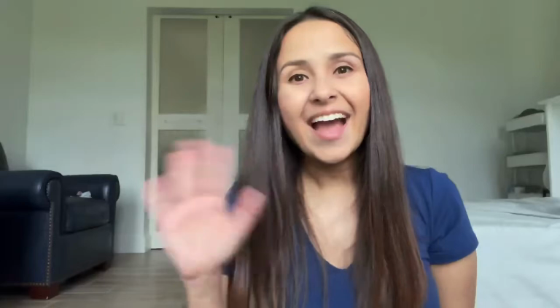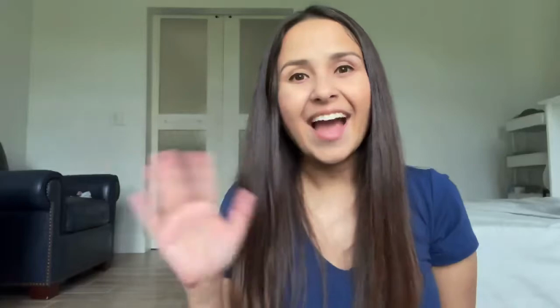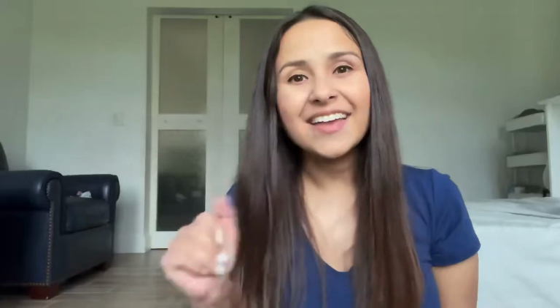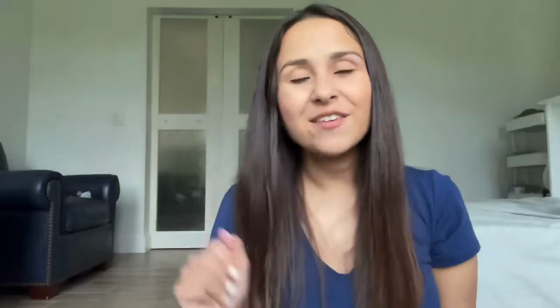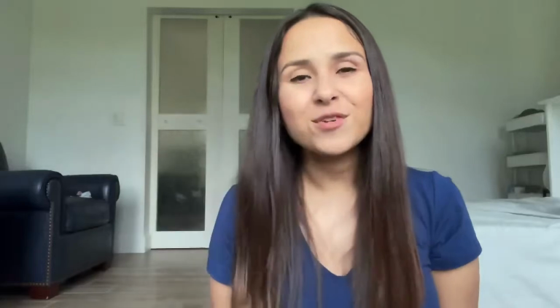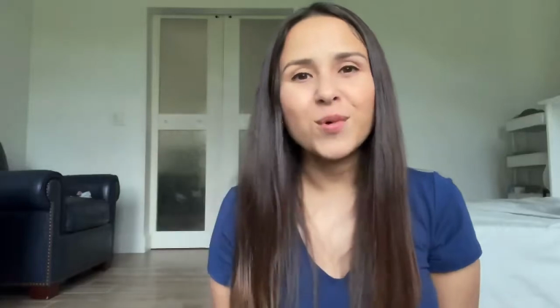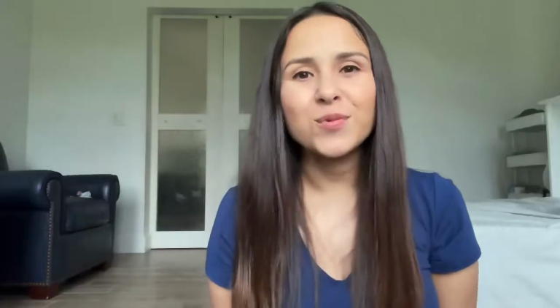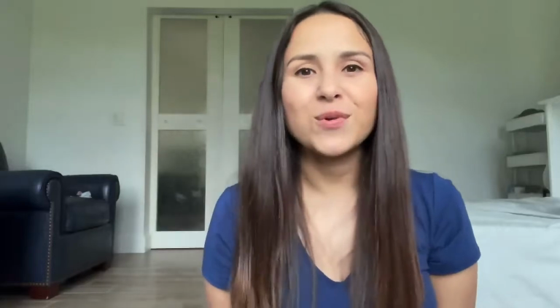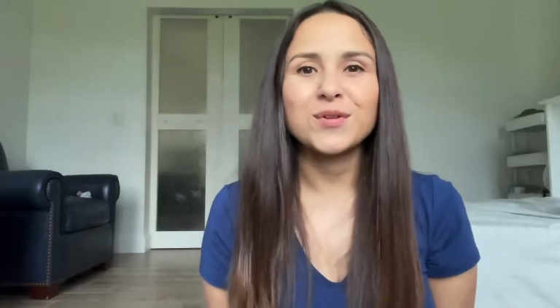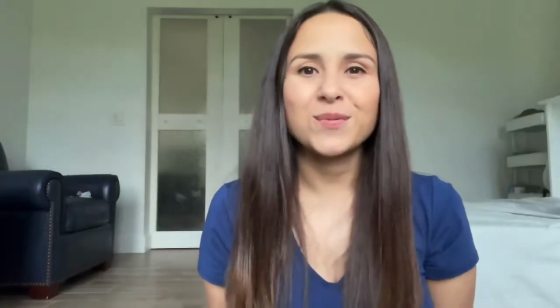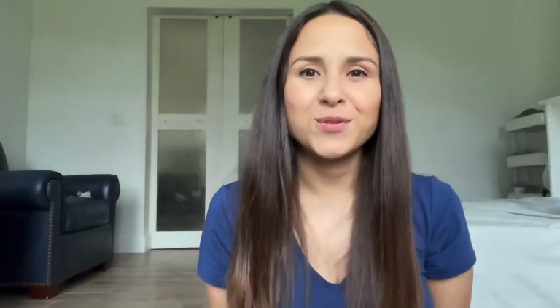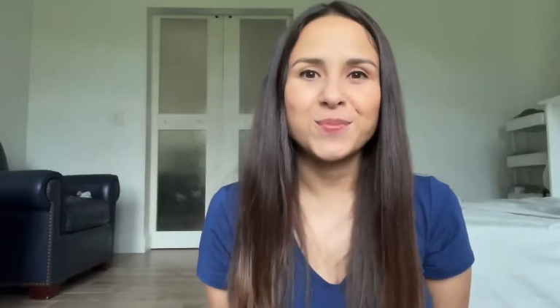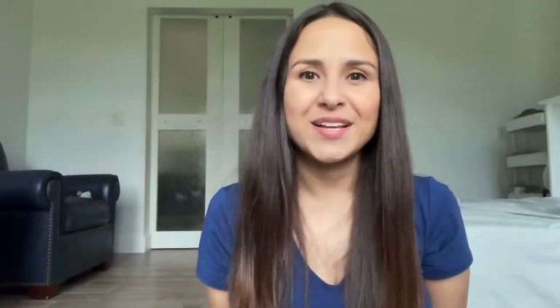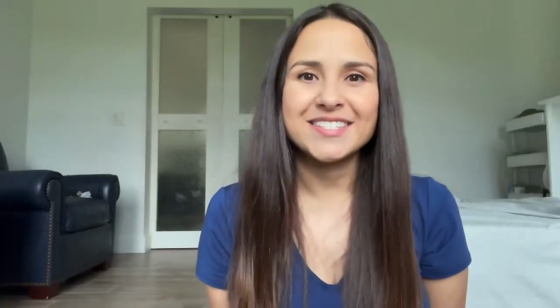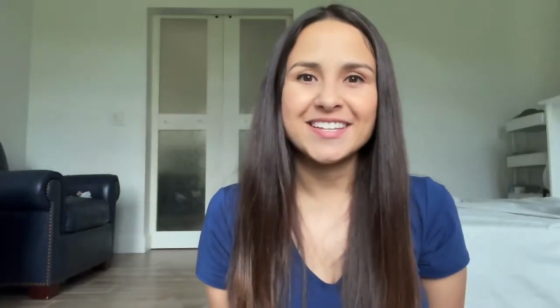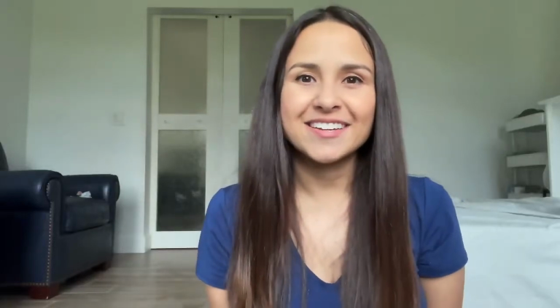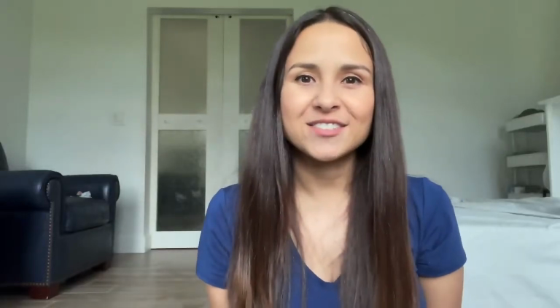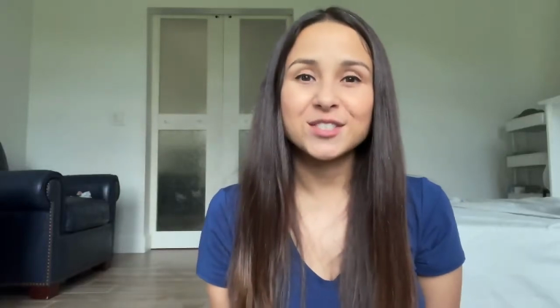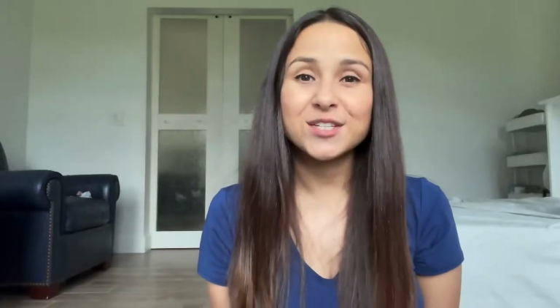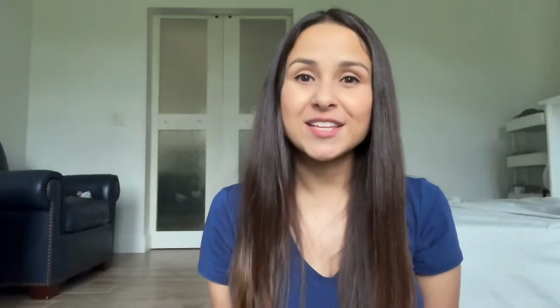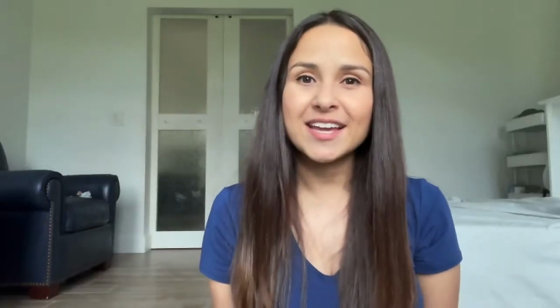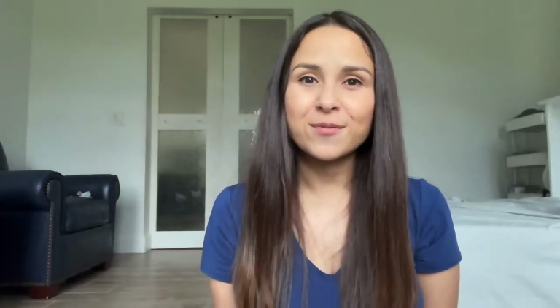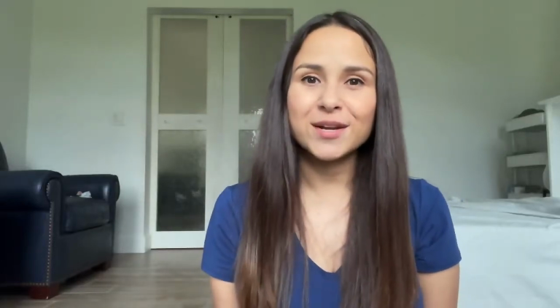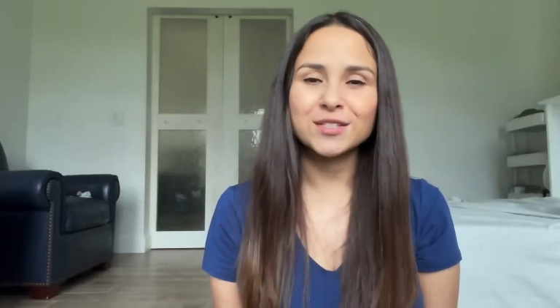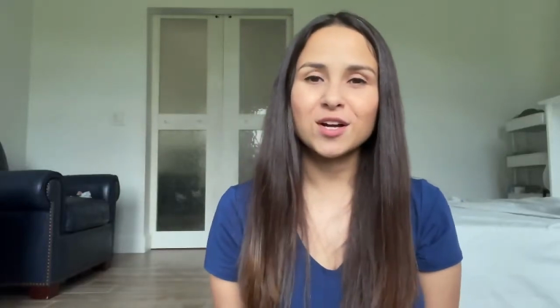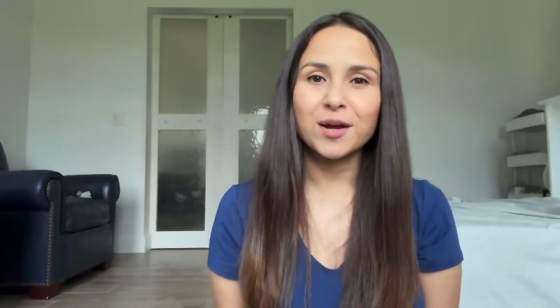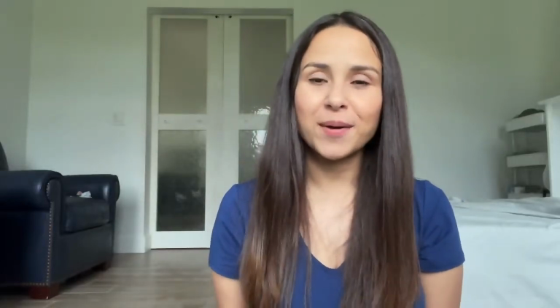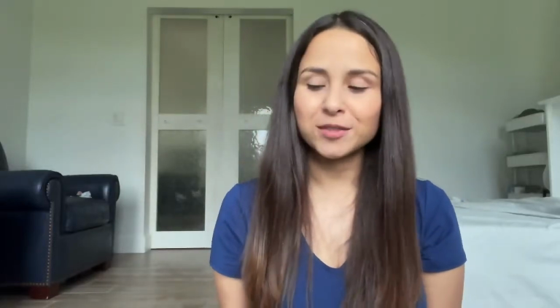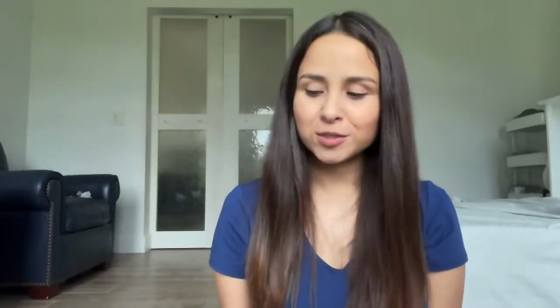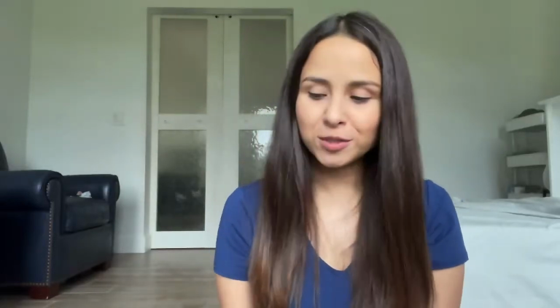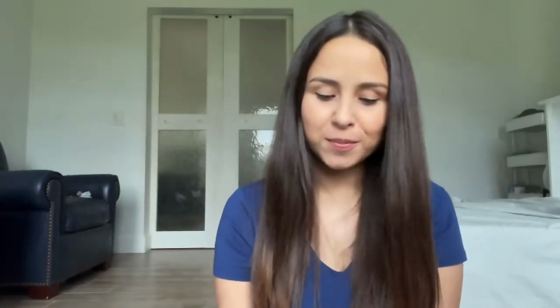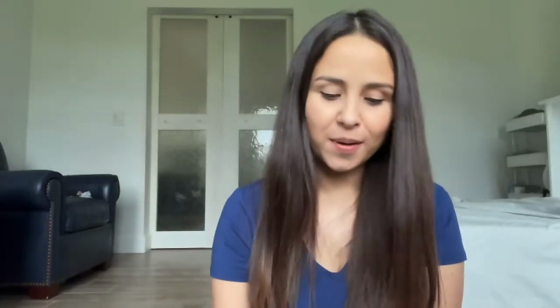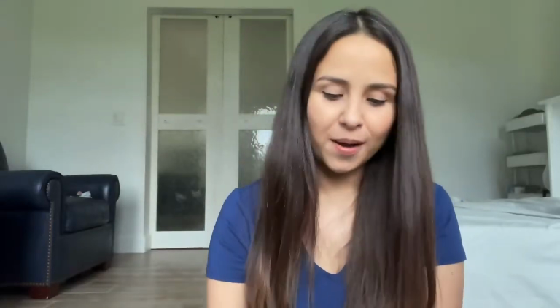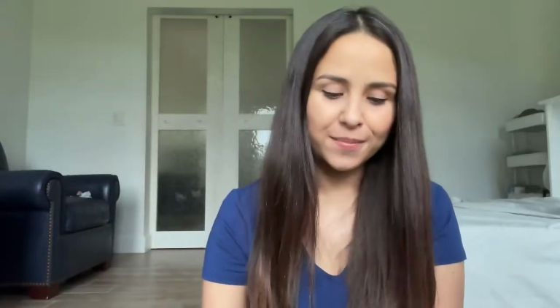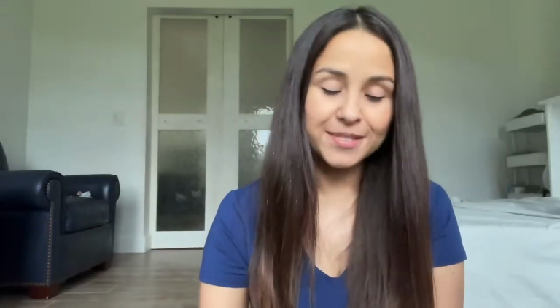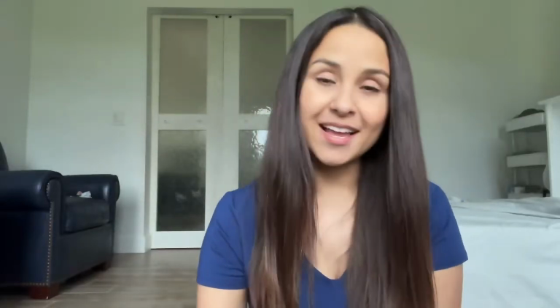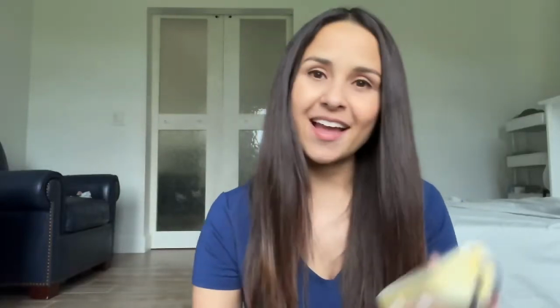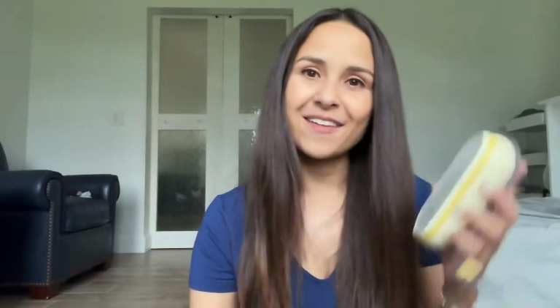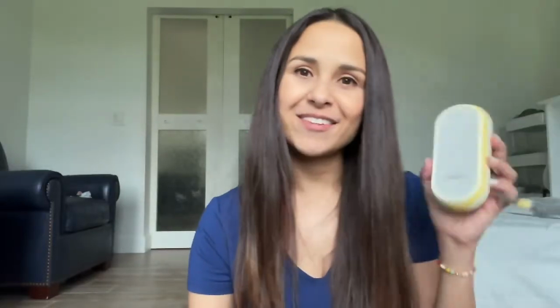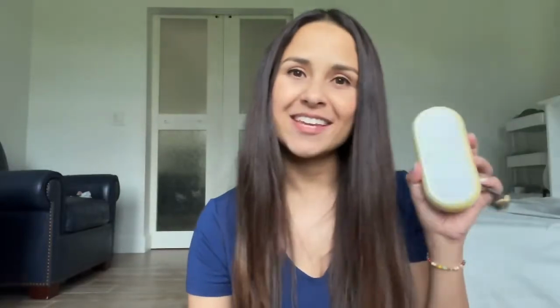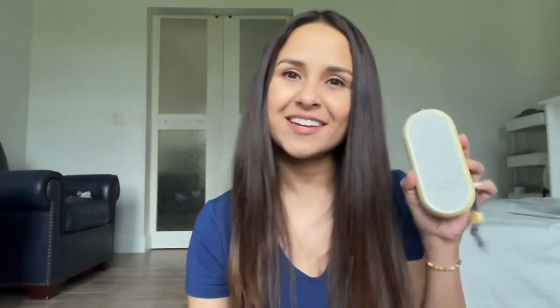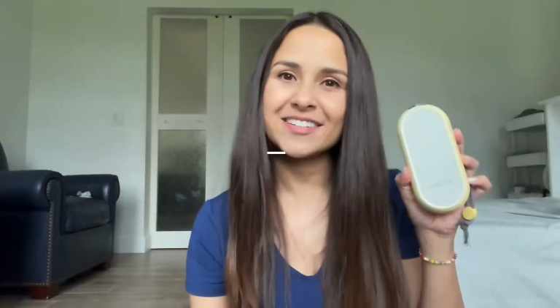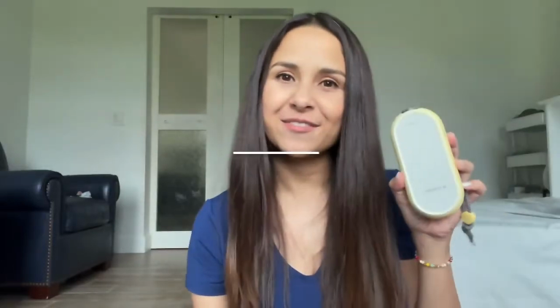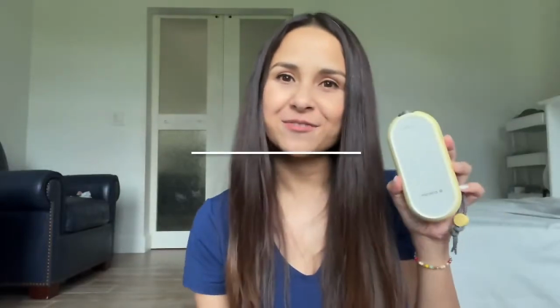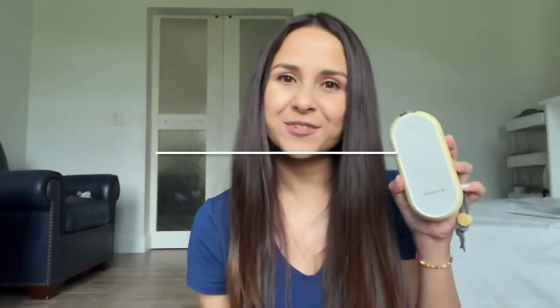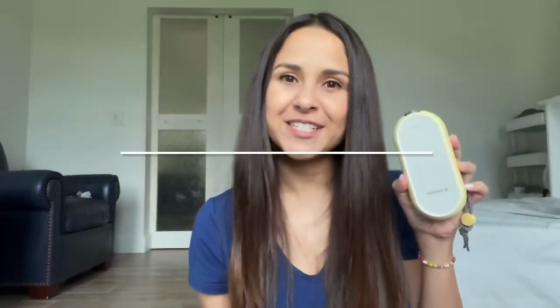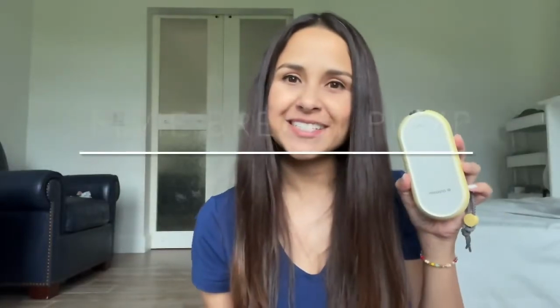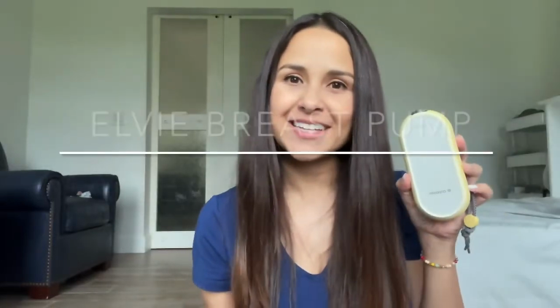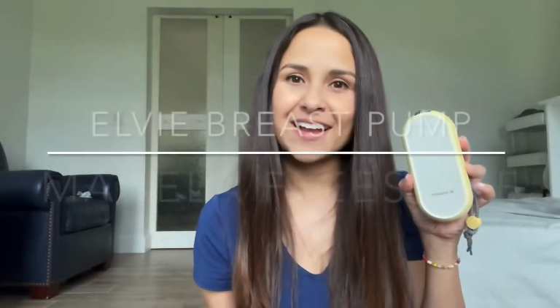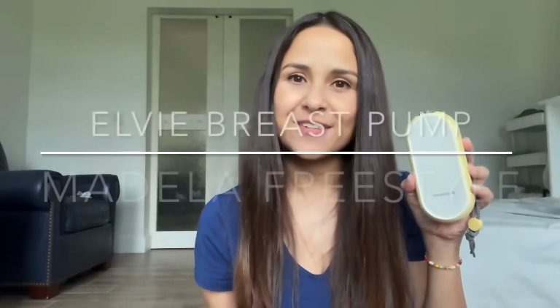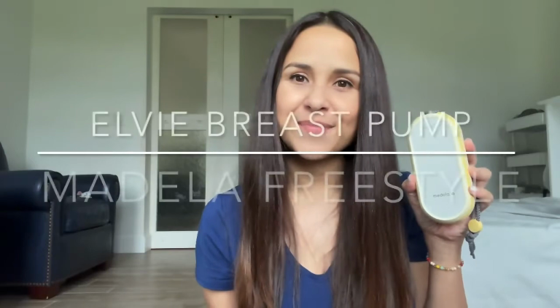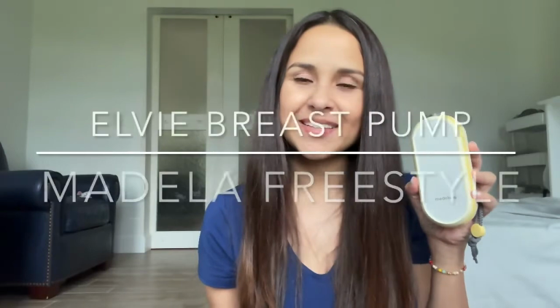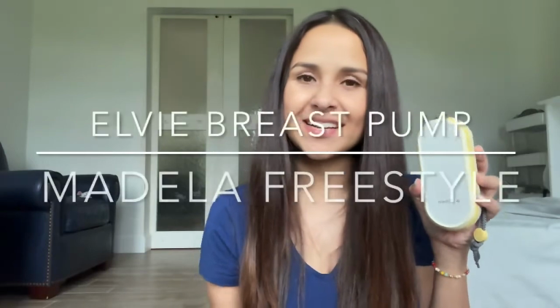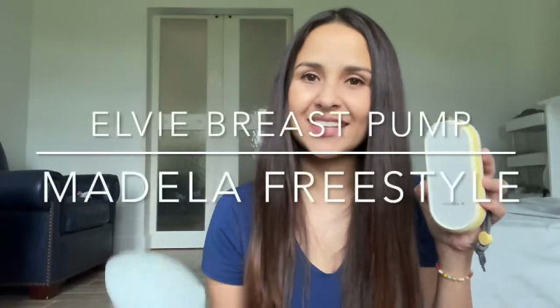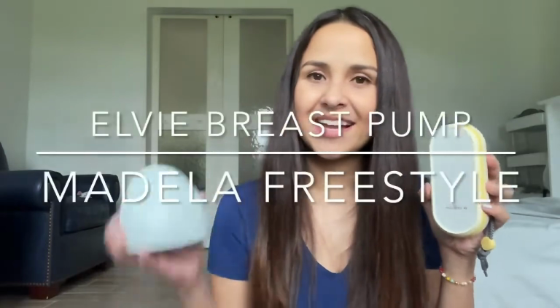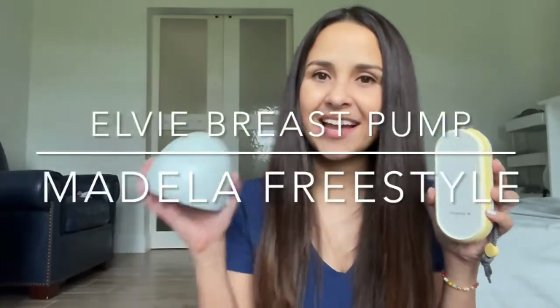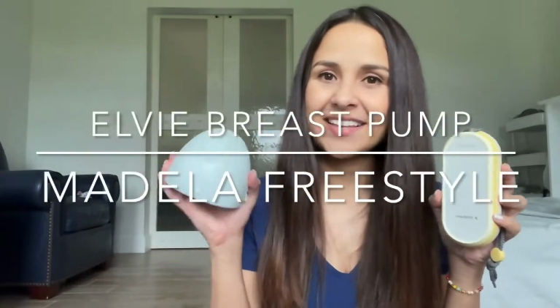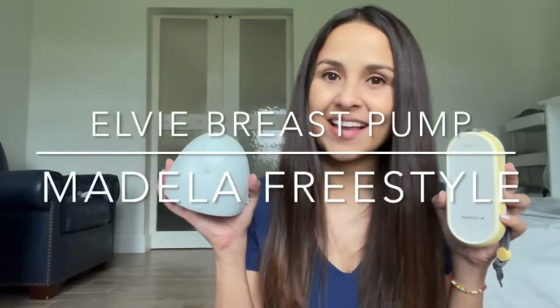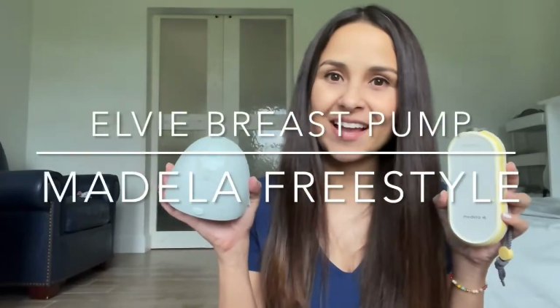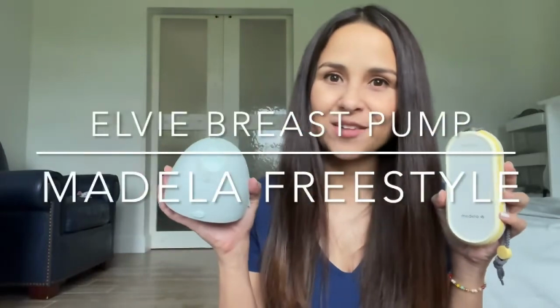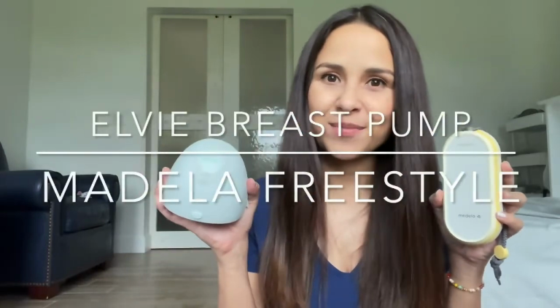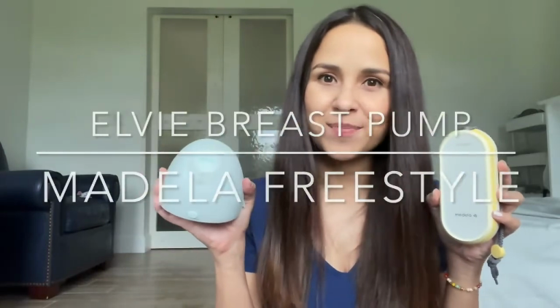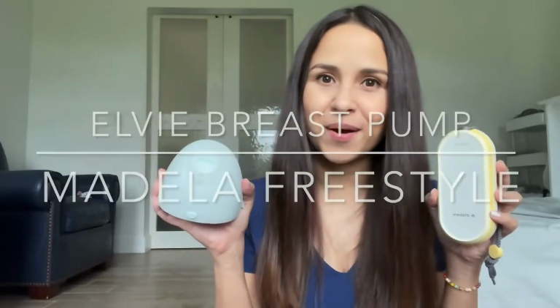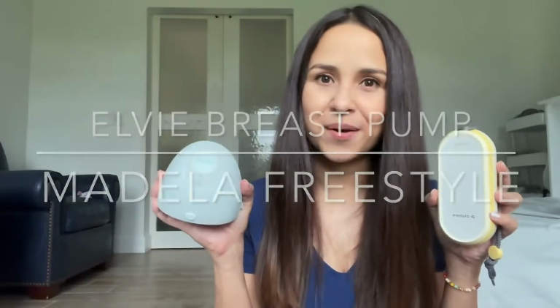Hi everyone, welcome to my channel. Today I want to talk about two pumps I have here, the Freestyle Medela and the LB pump.